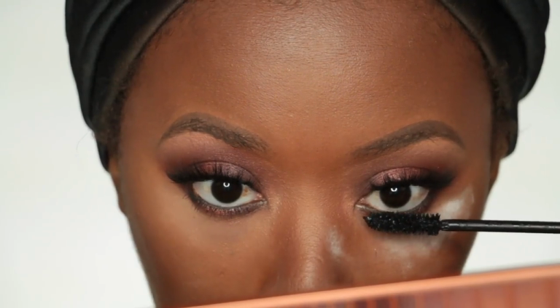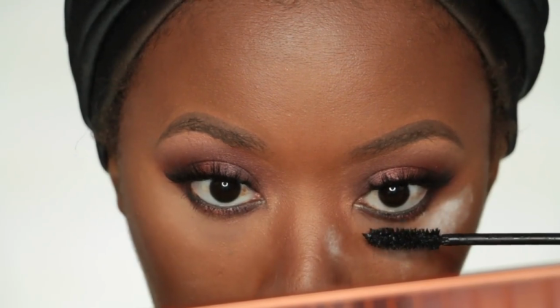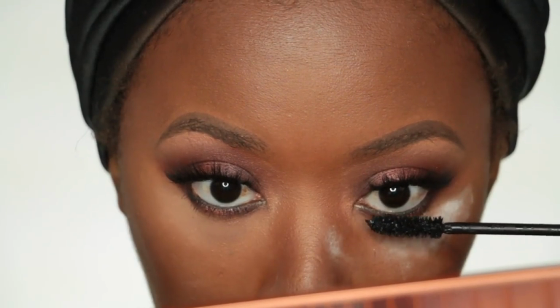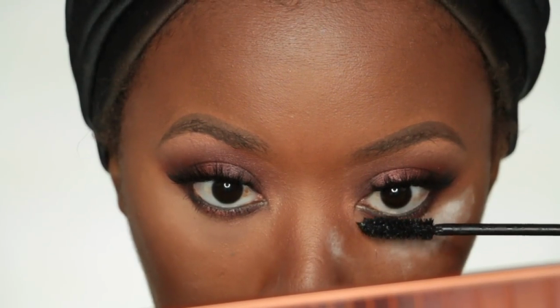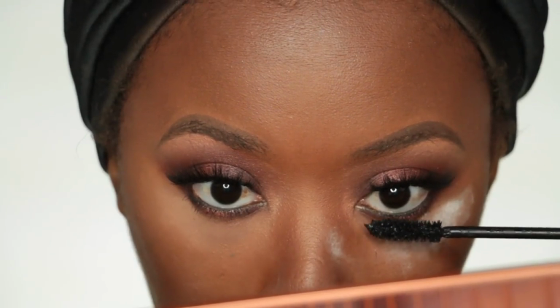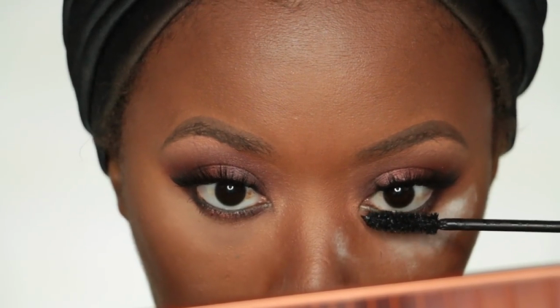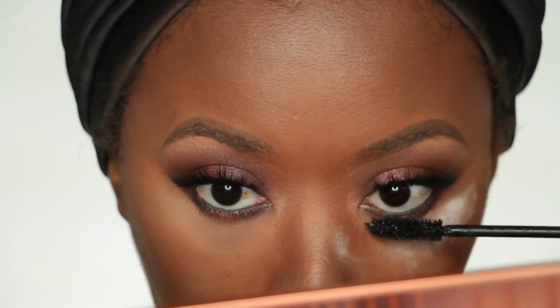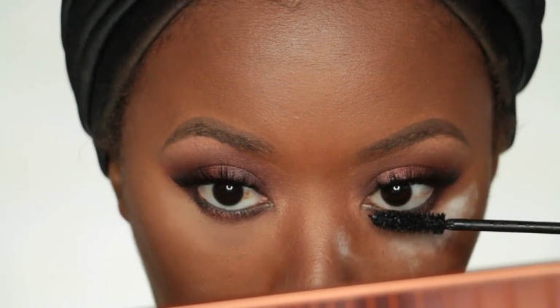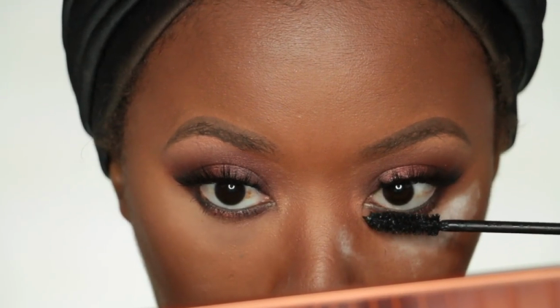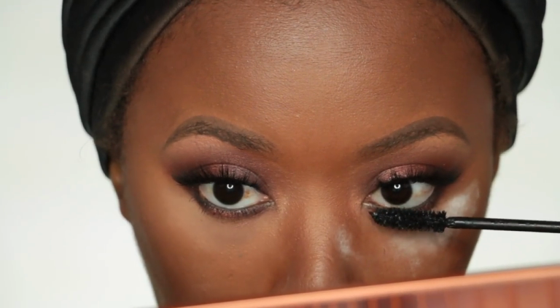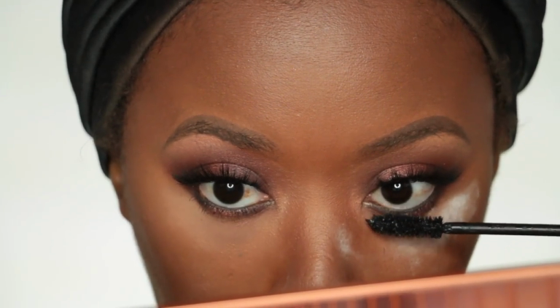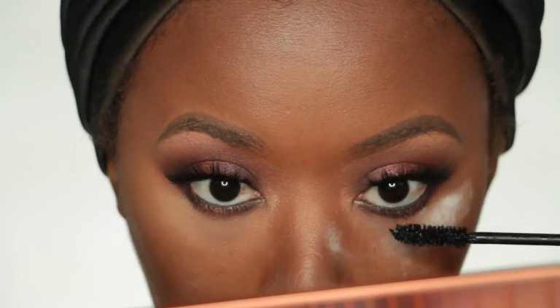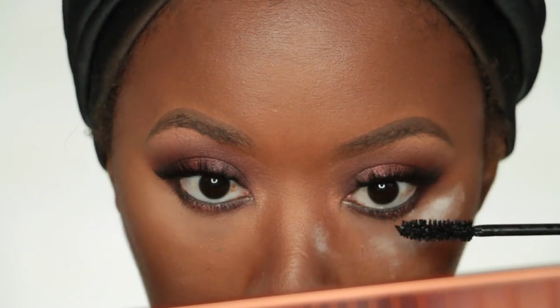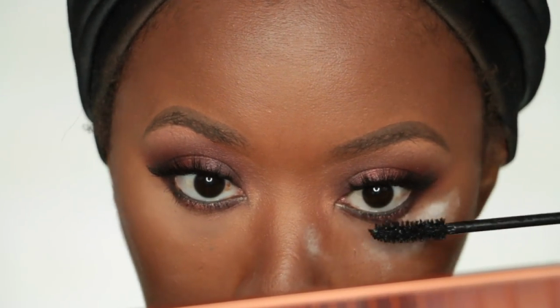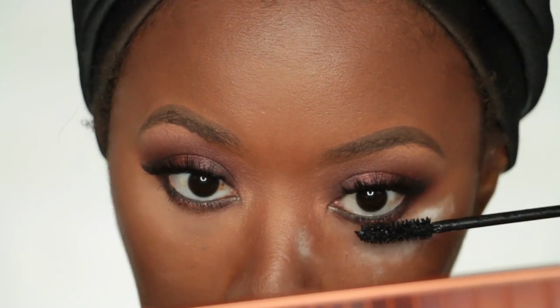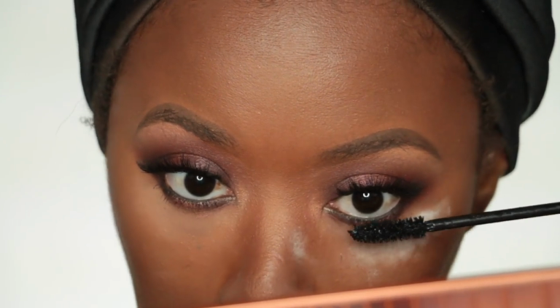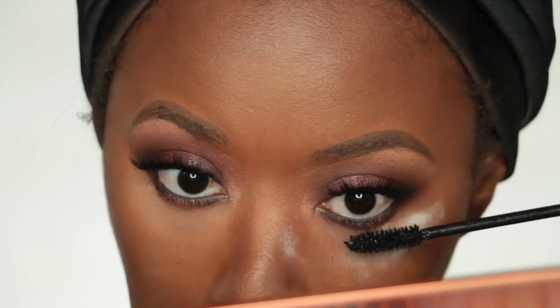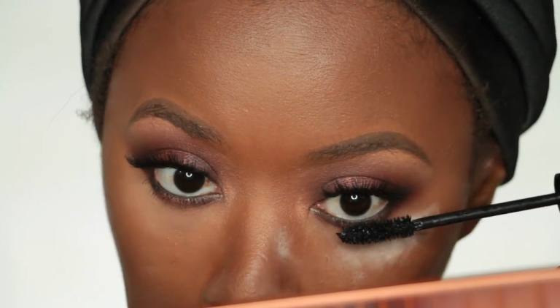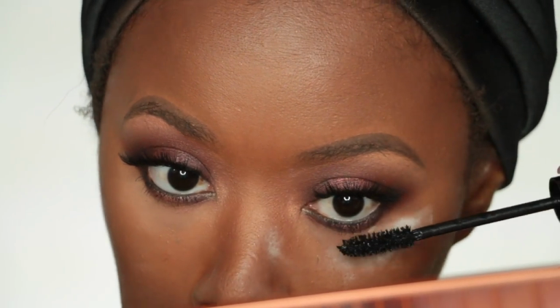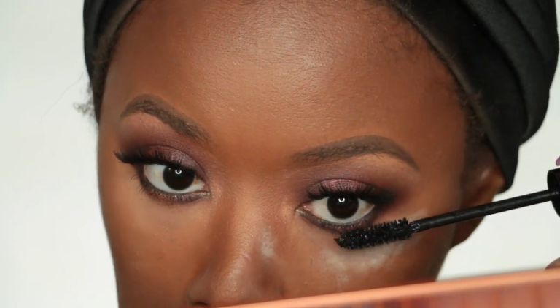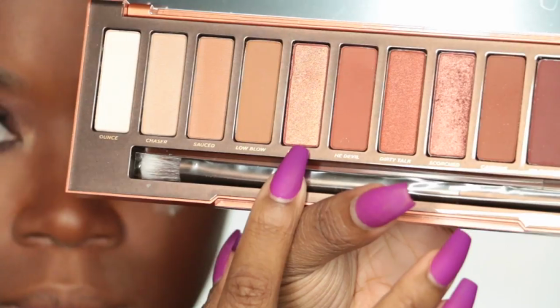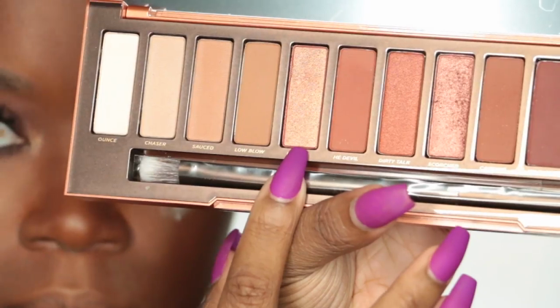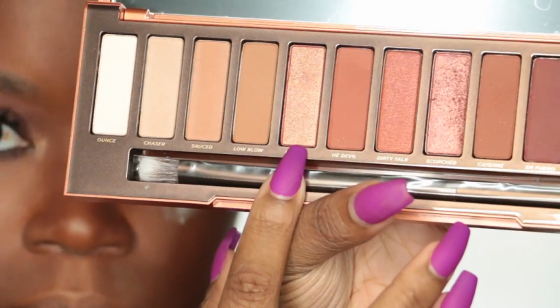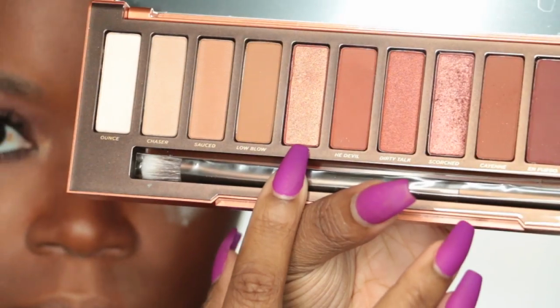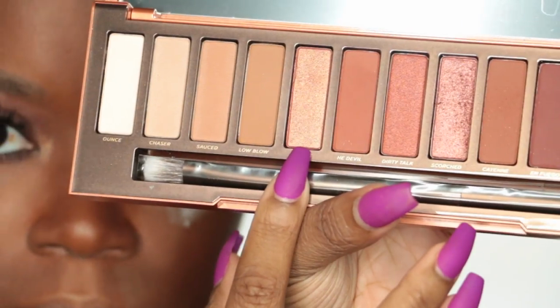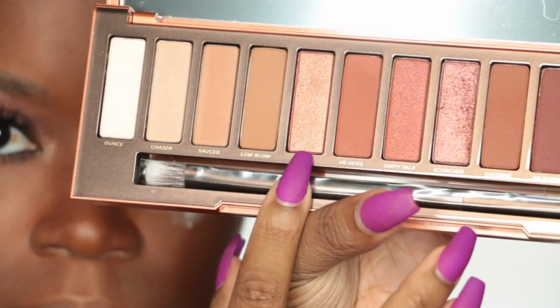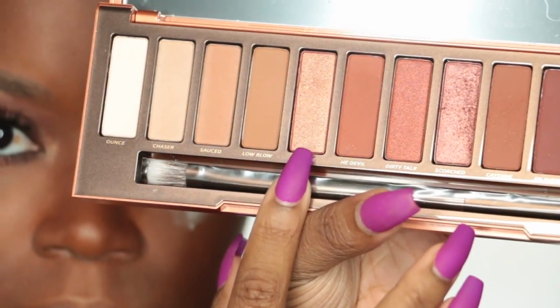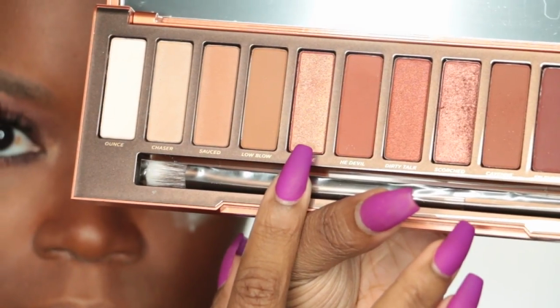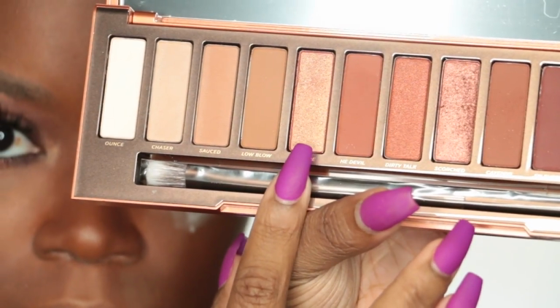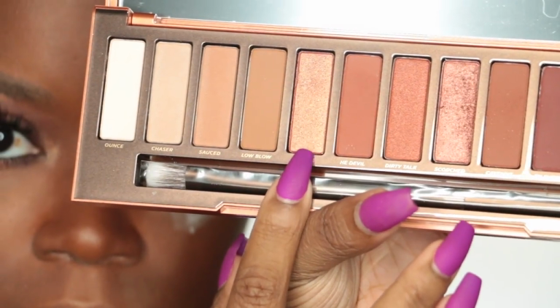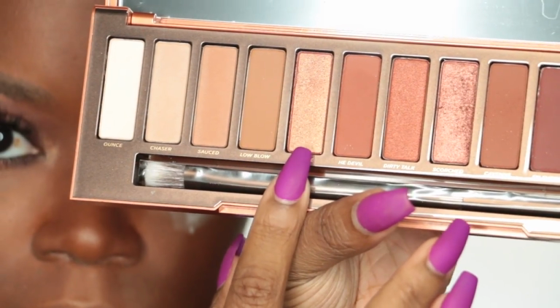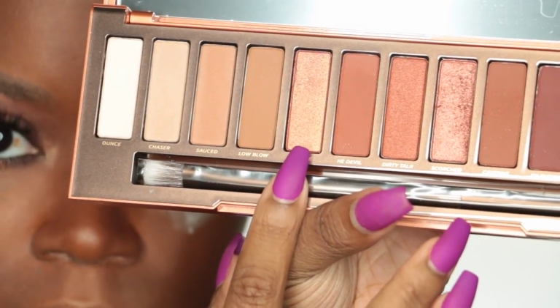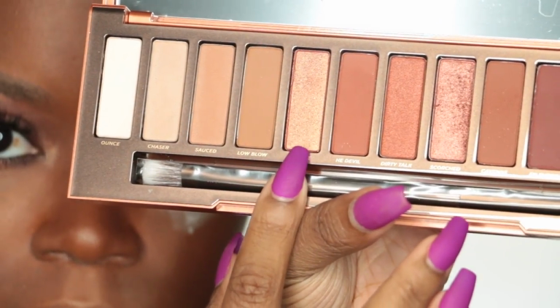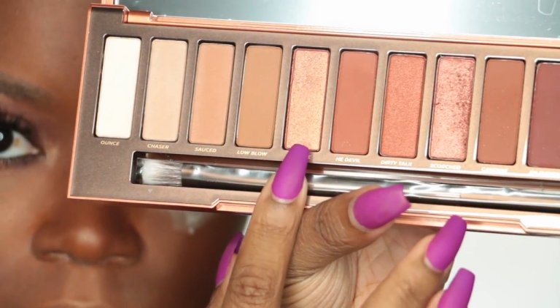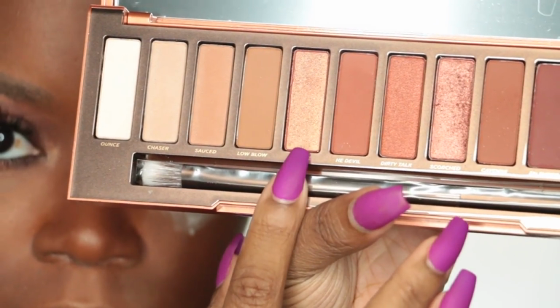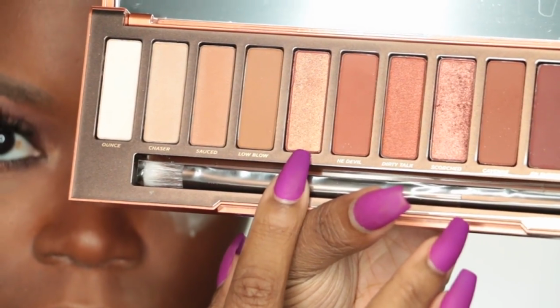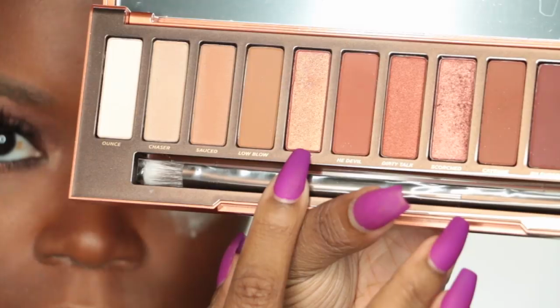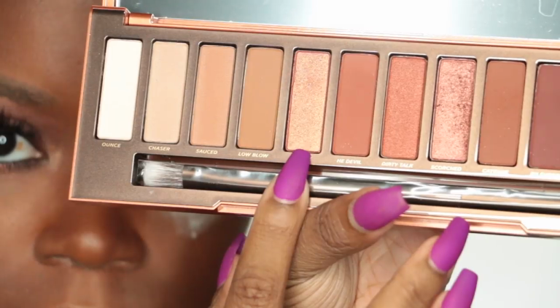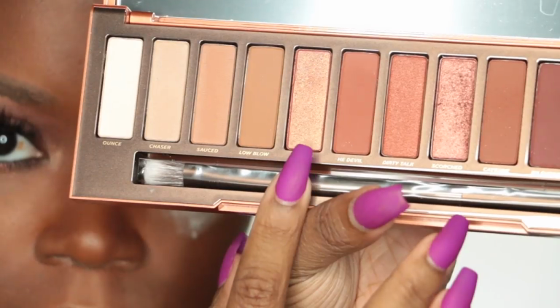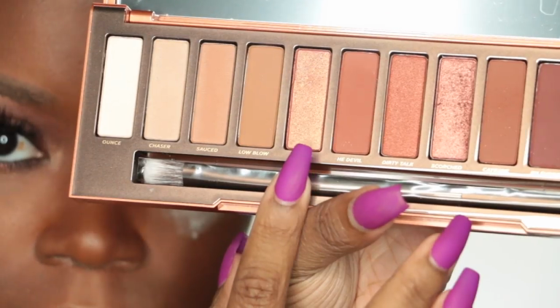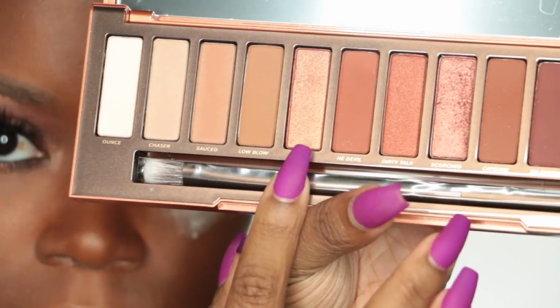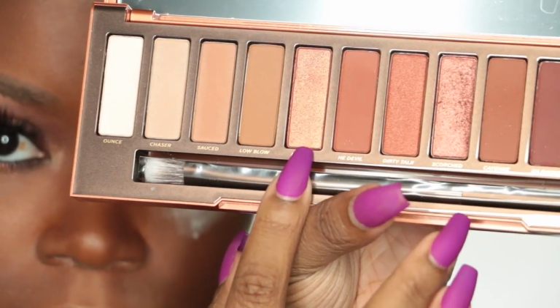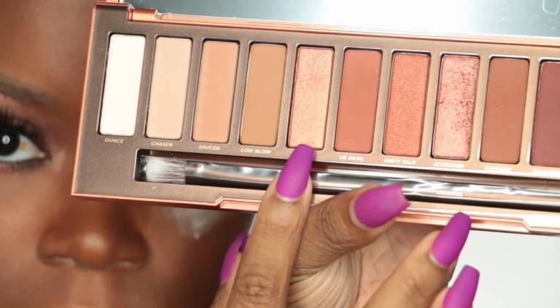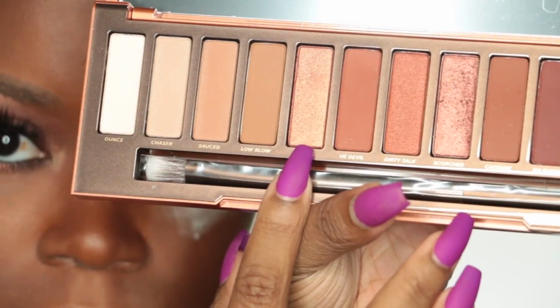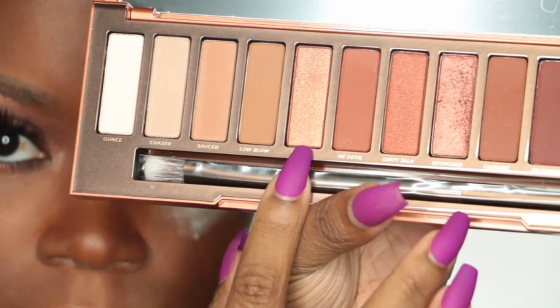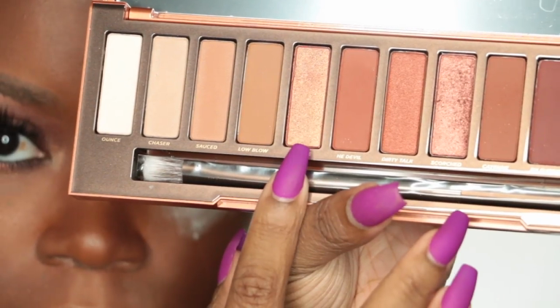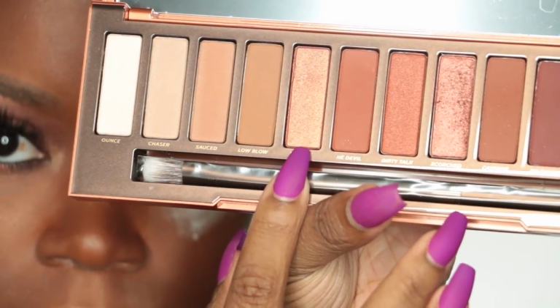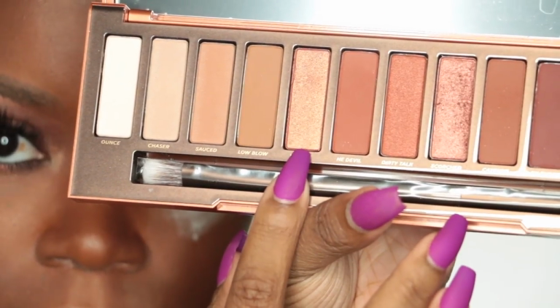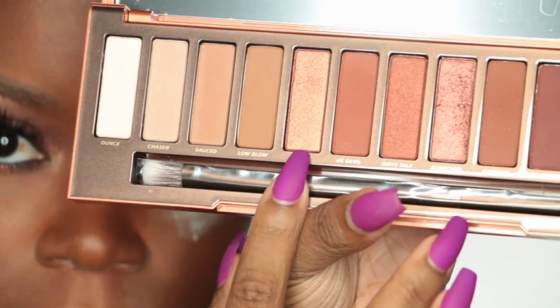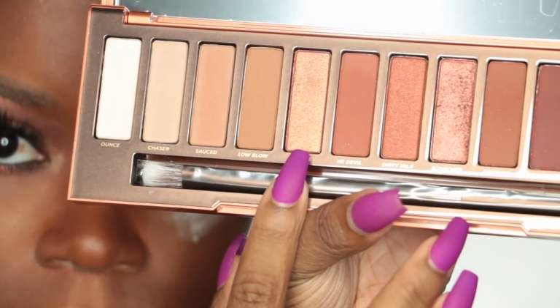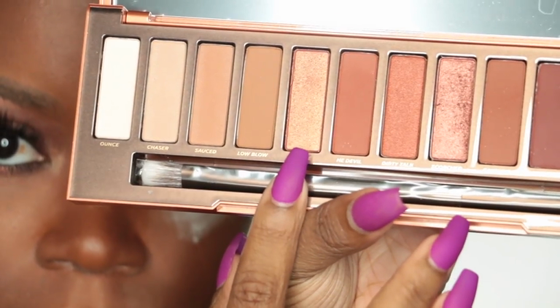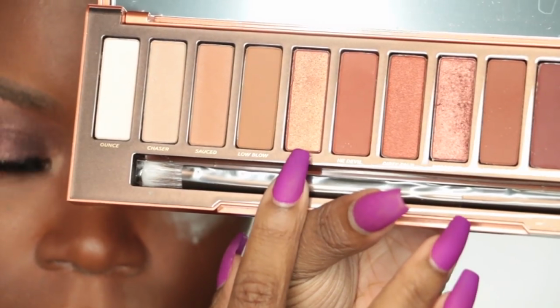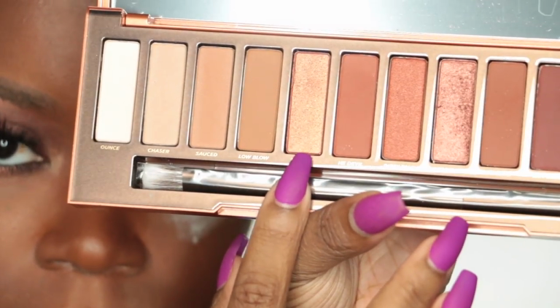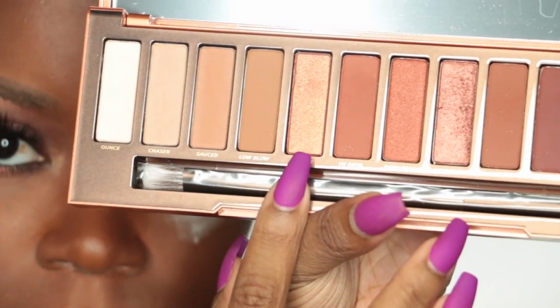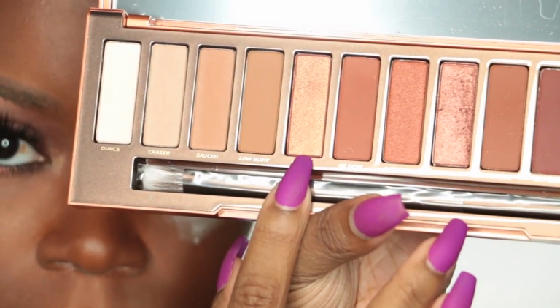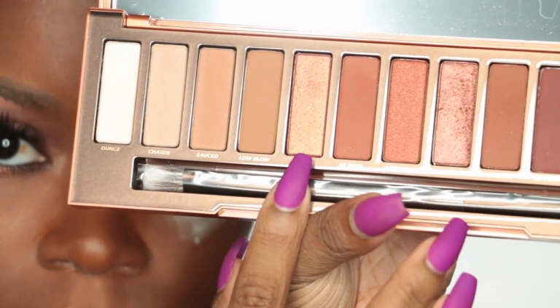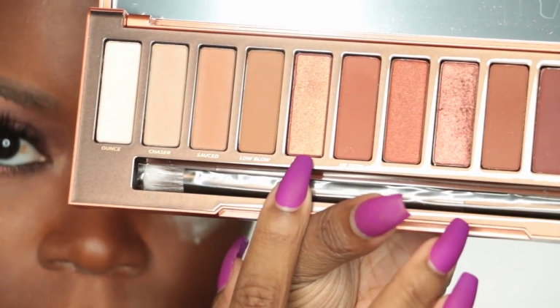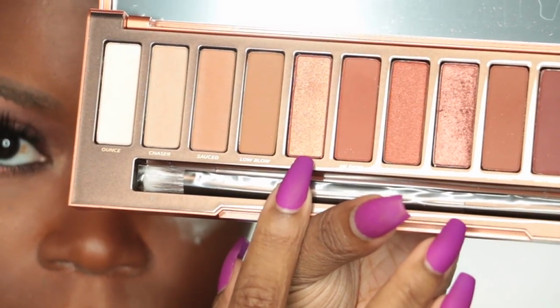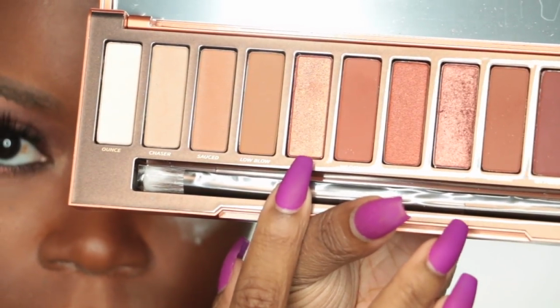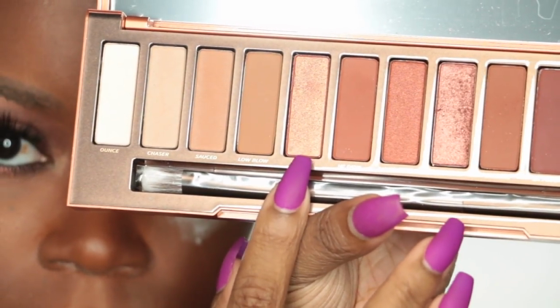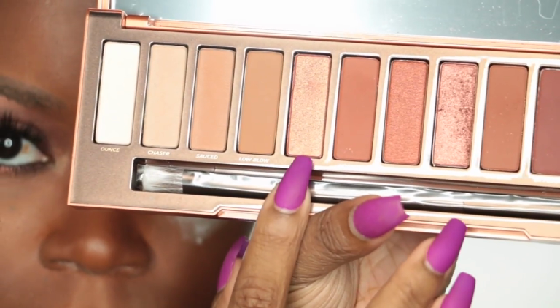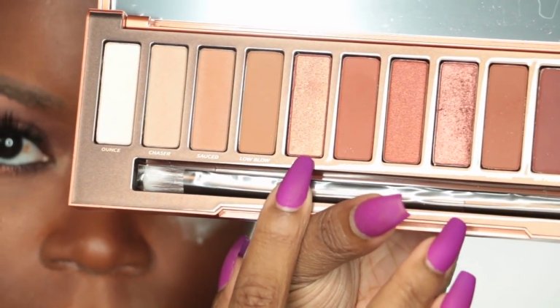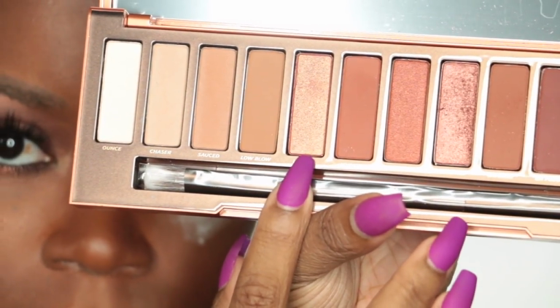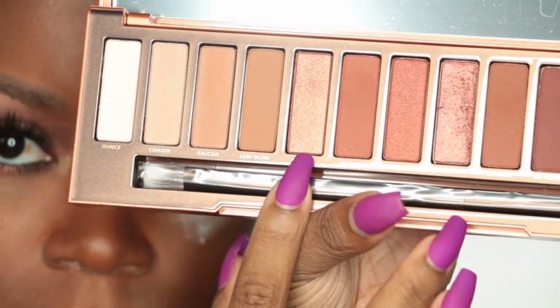Apply mascara to the lower lashes. Then I use Lumbre and apply this to the highest part of my arch and into my inner tear ducts.